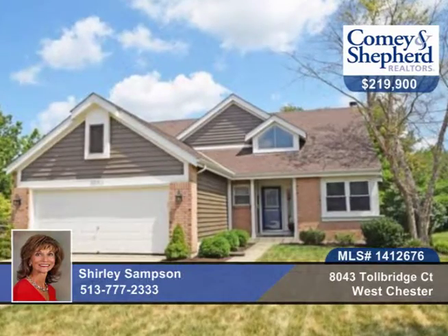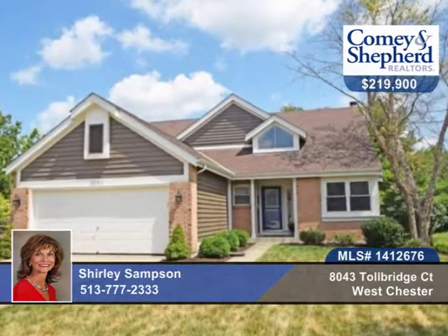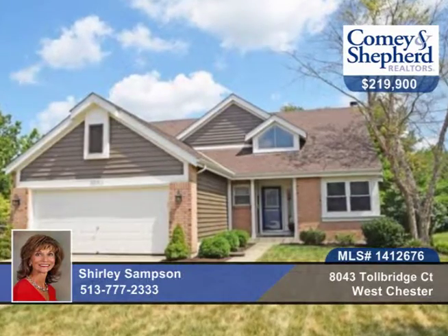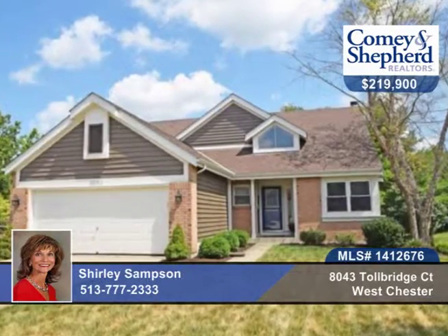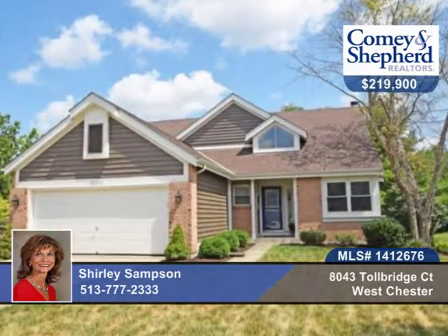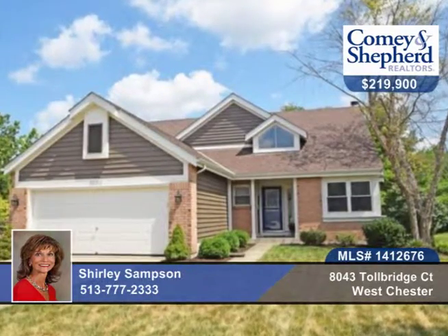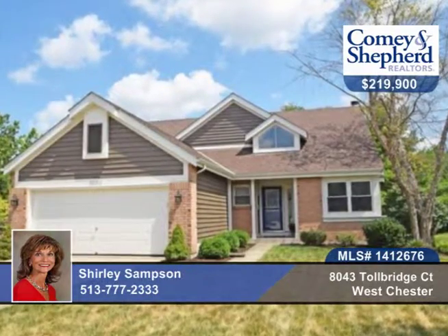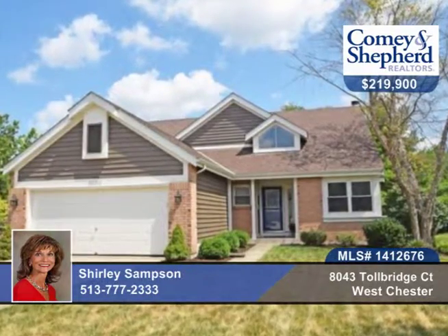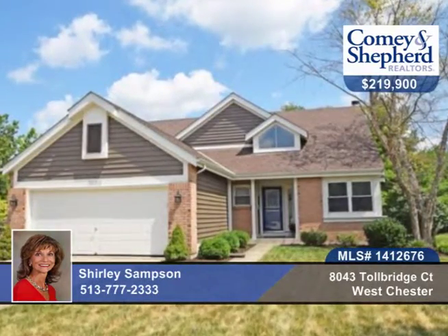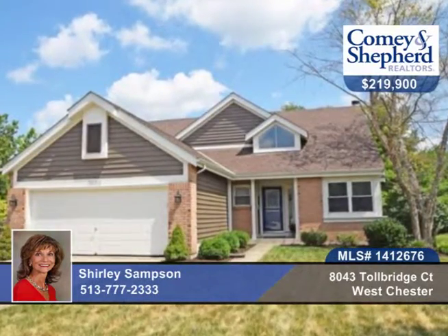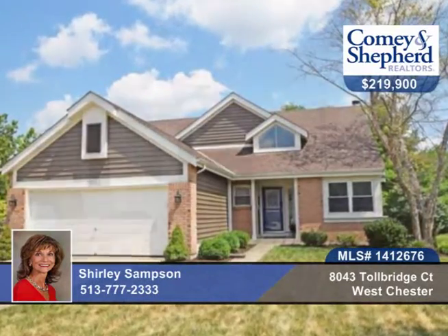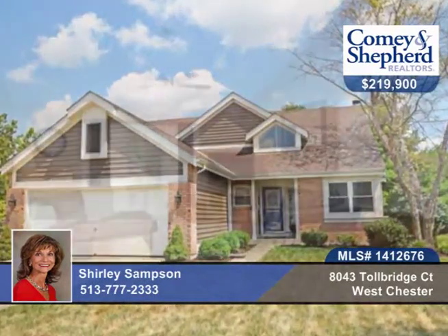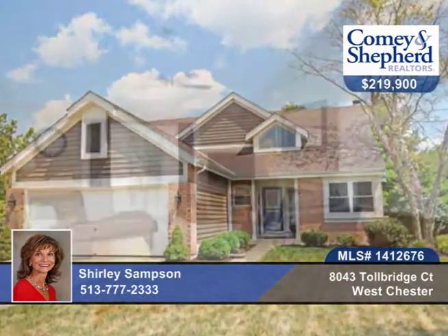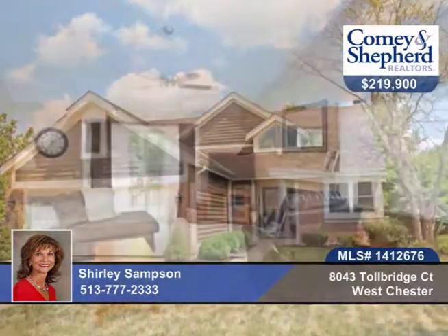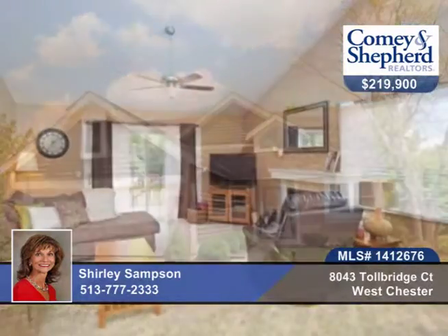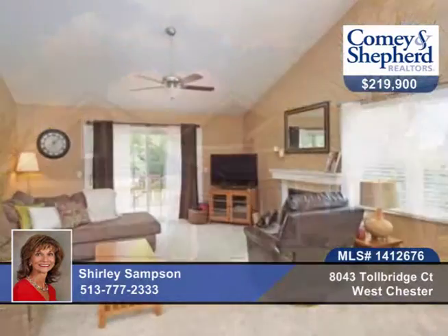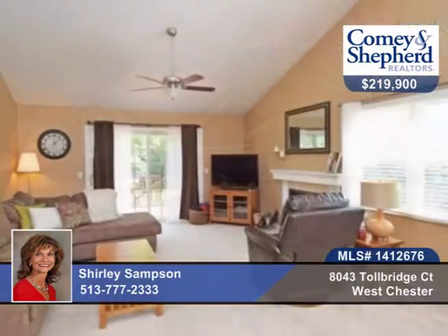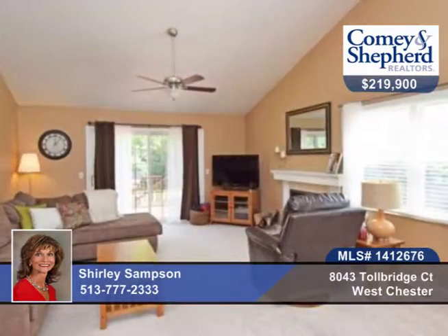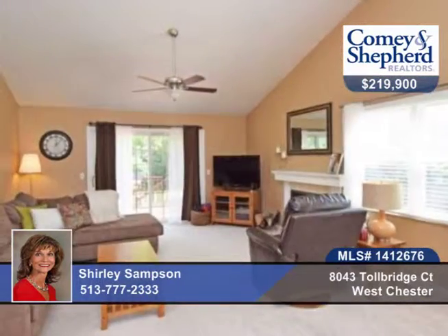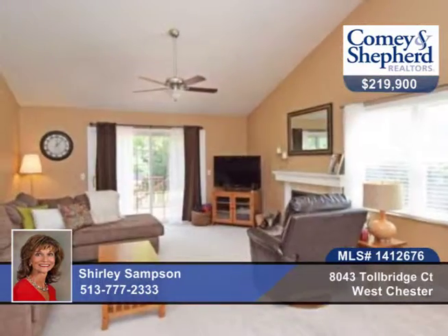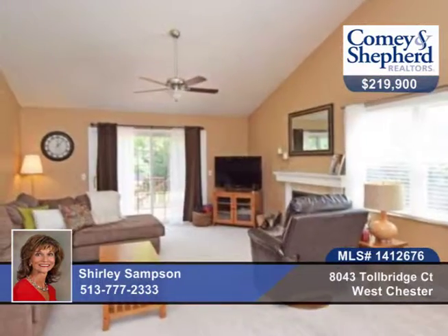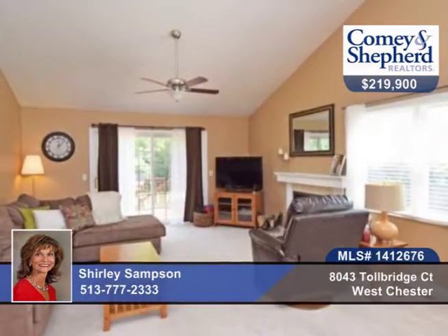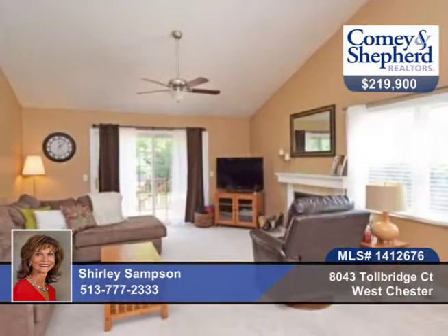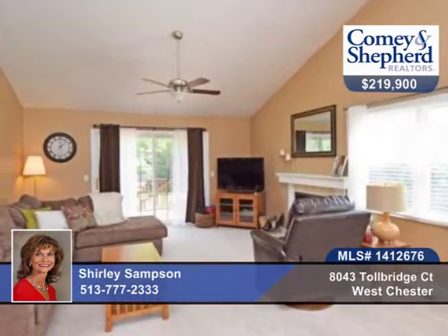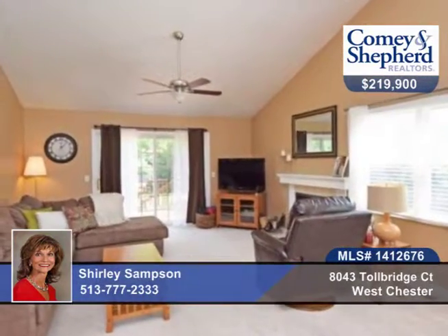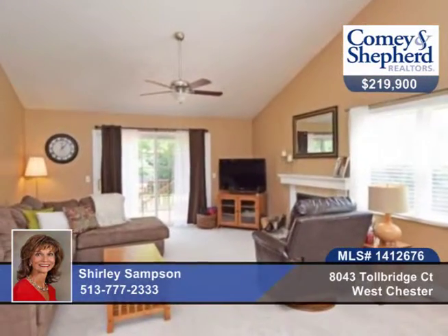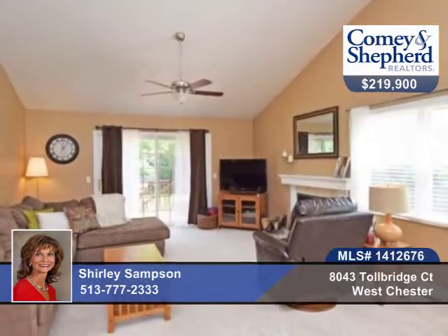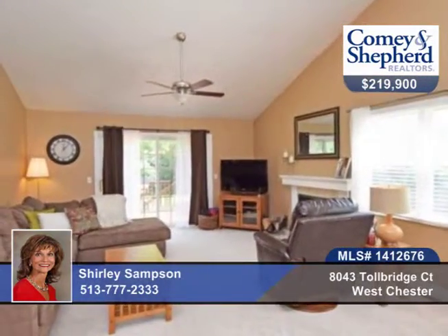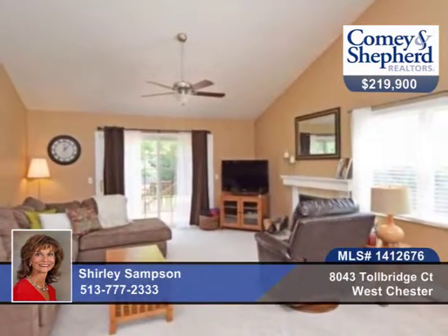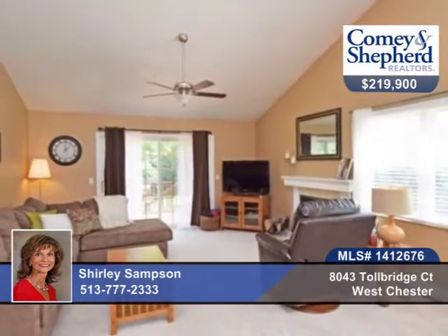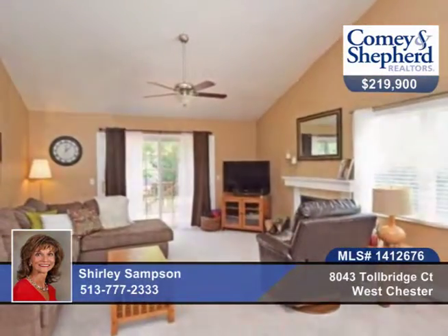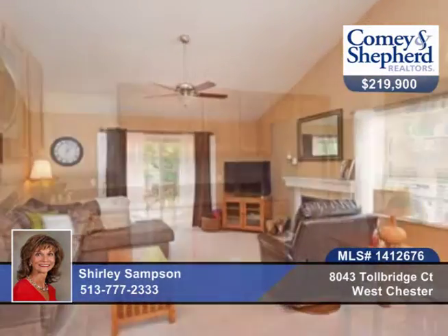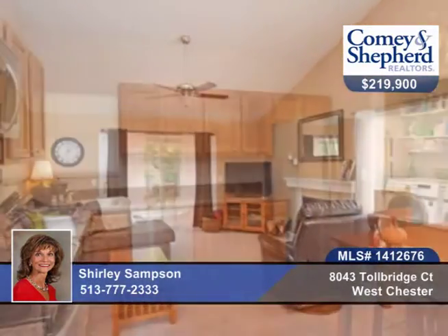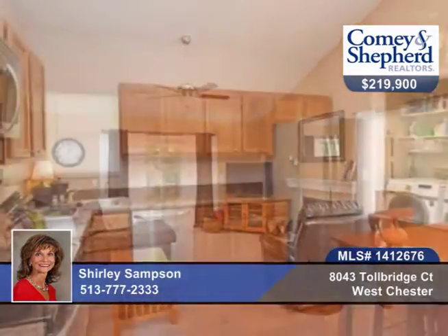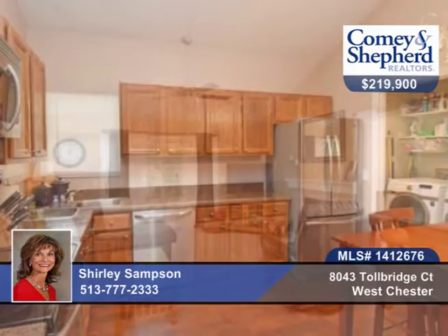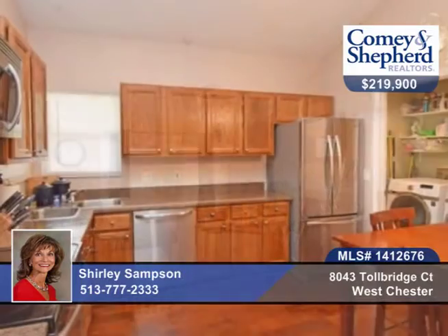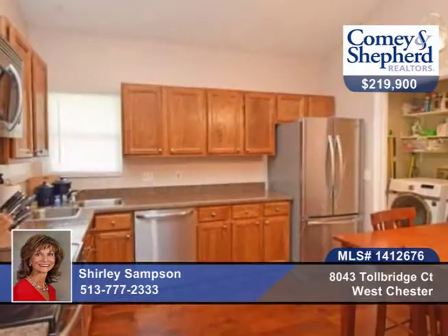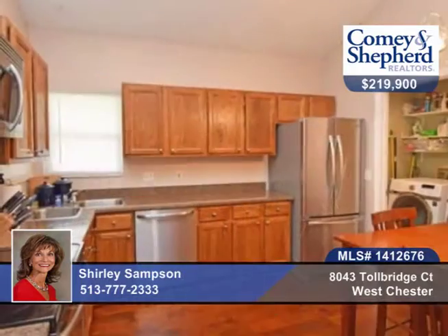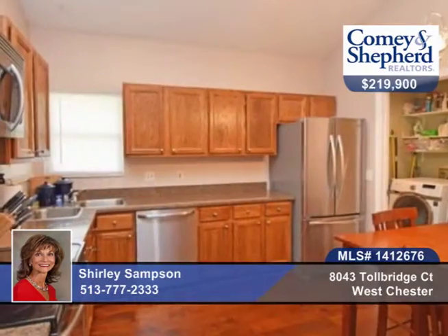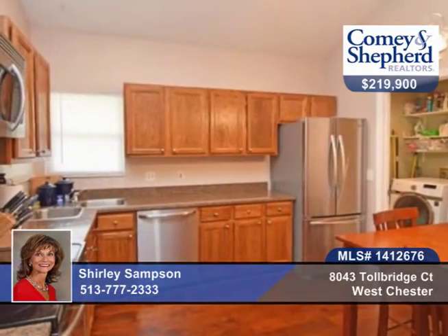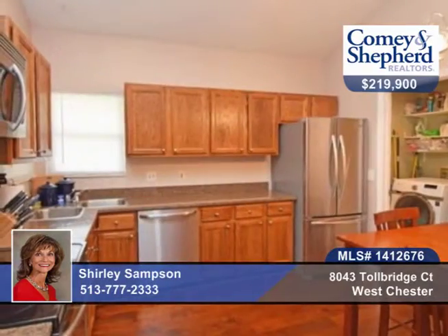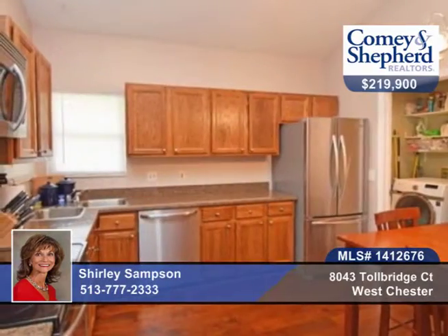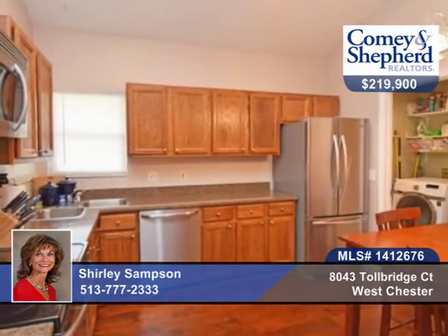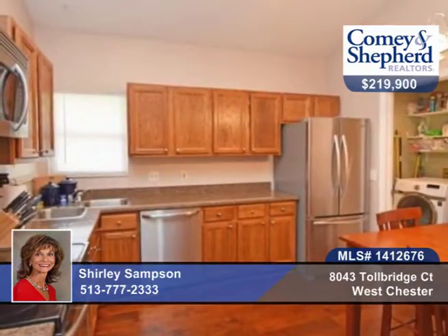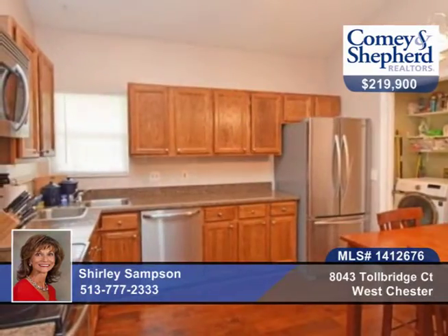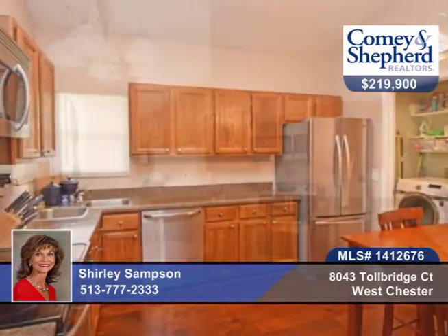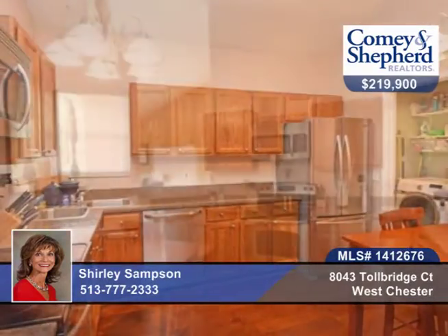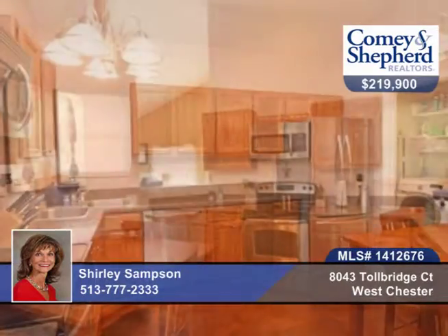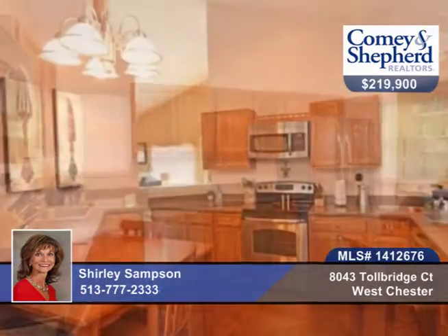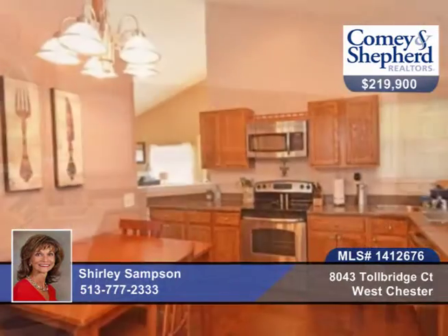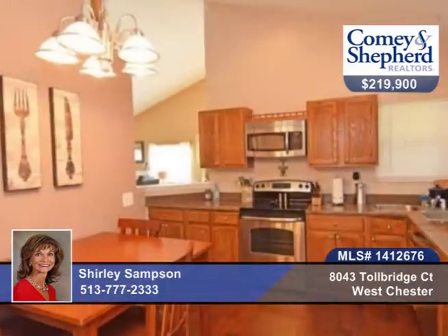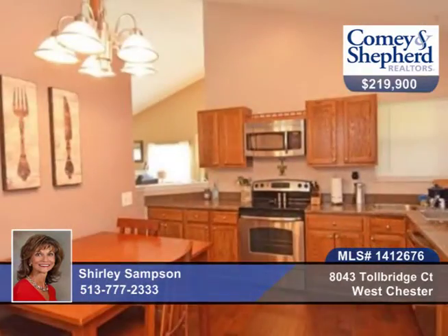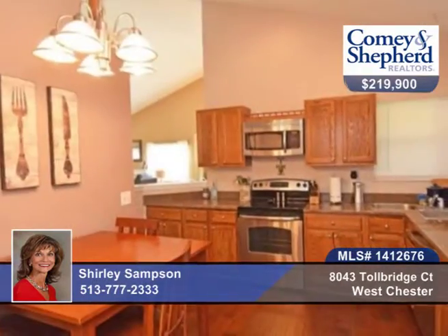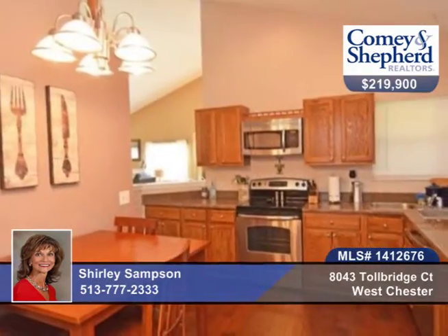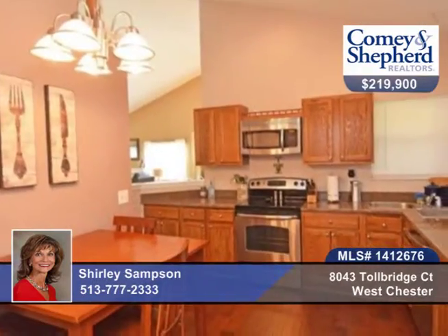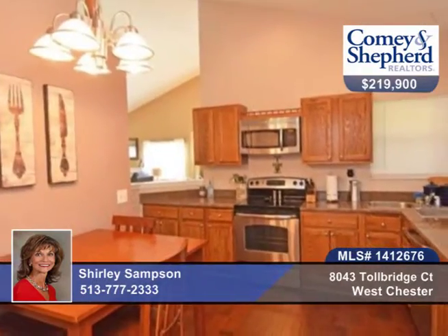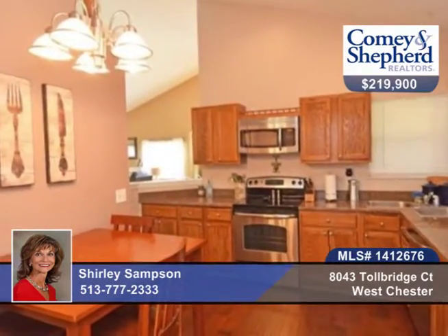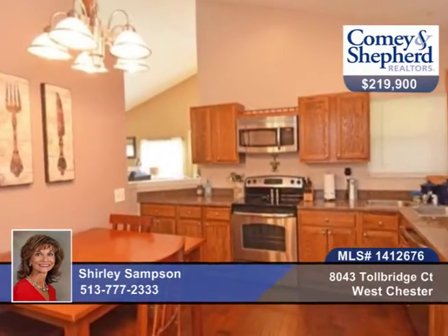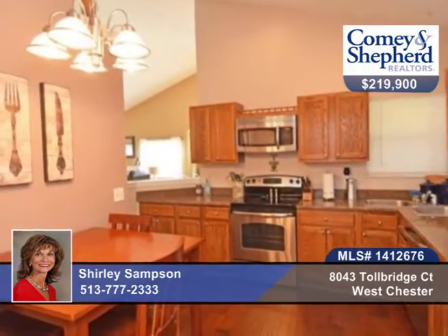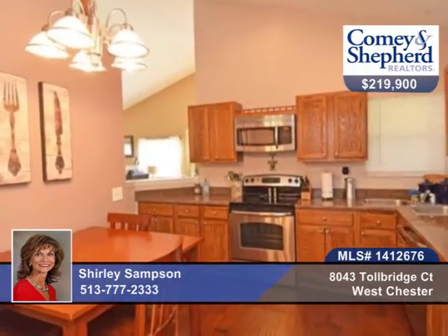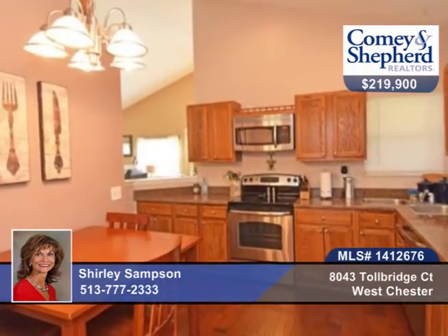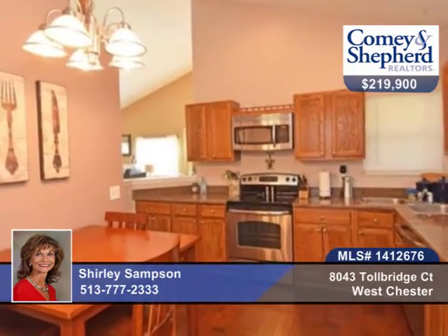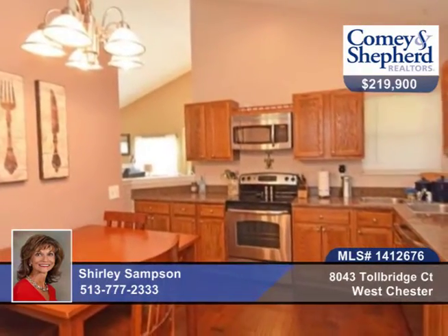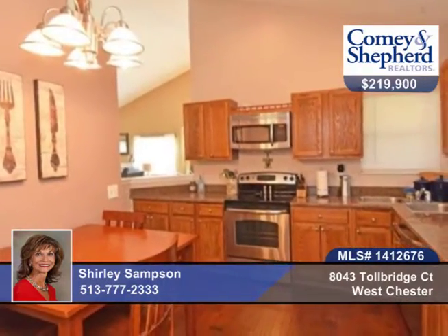Check out this contemporary ranch home with two bedrooms and two baths with vaulted ceilings, an open and airy floor plan, granite counters, and stainless appliances.